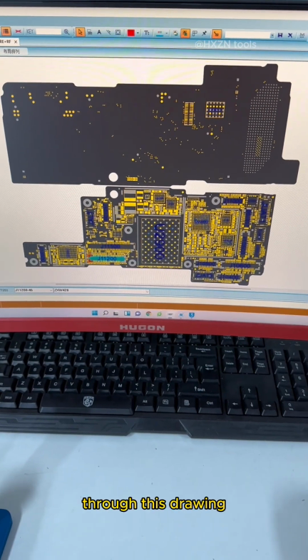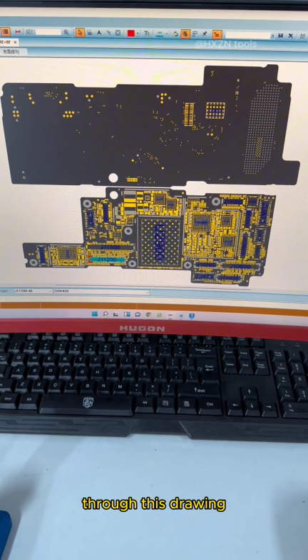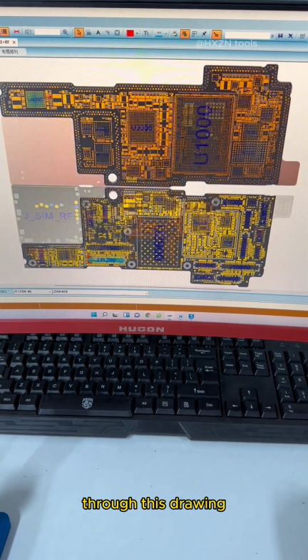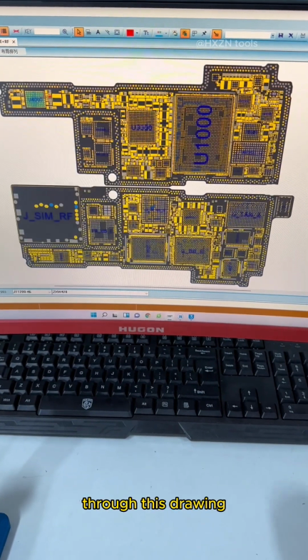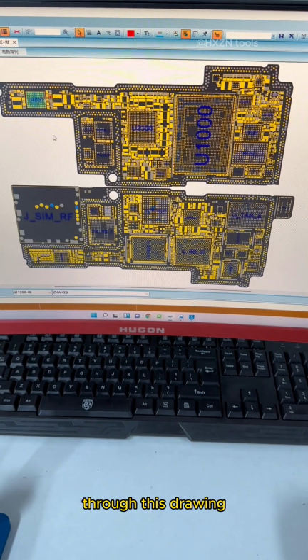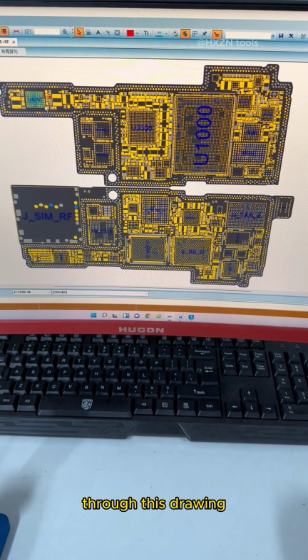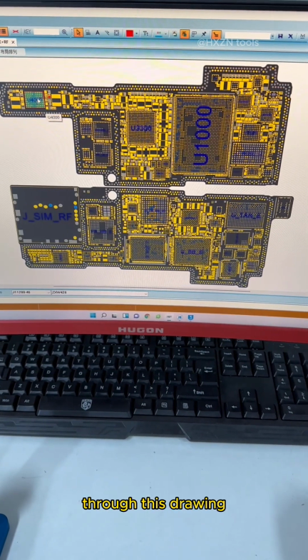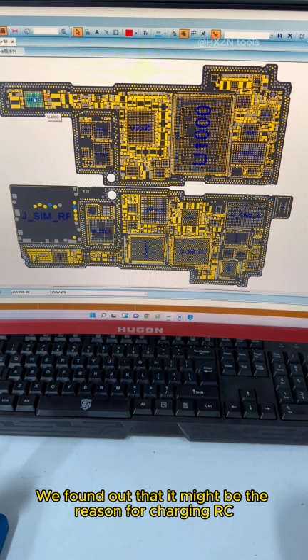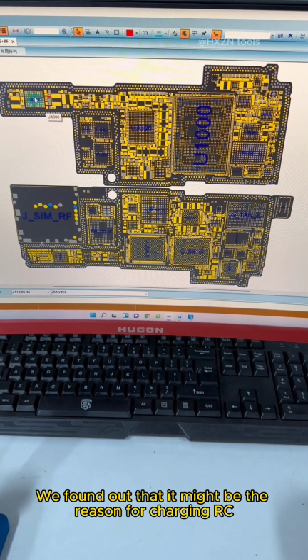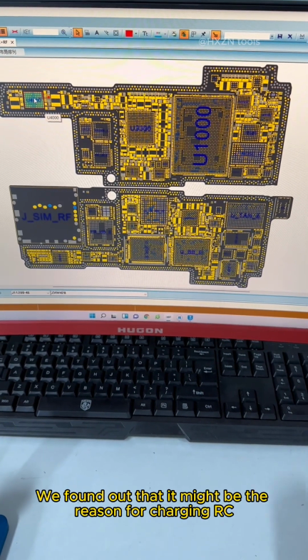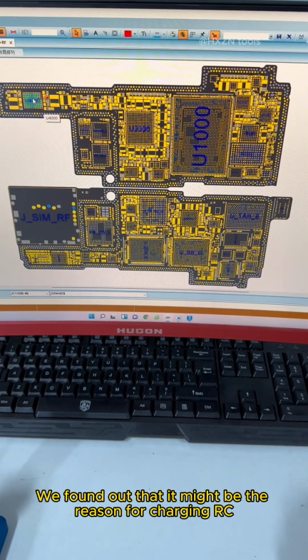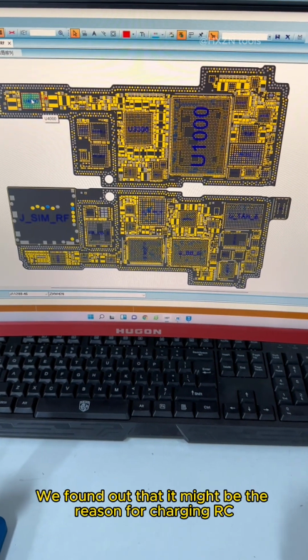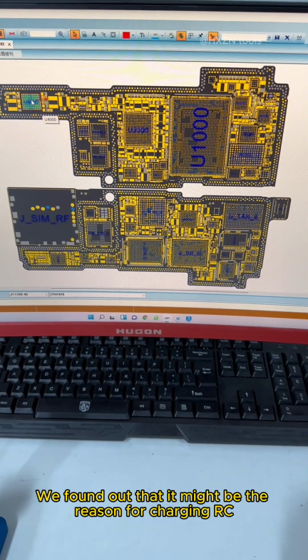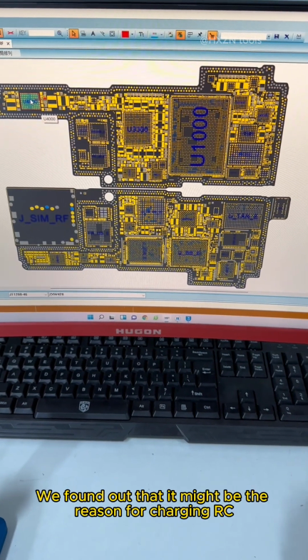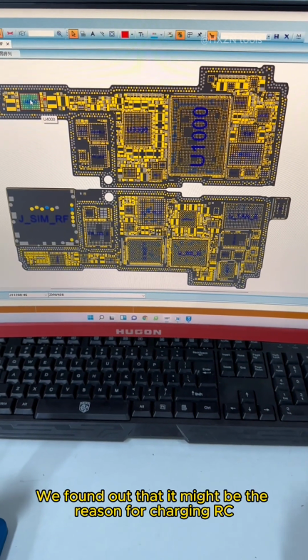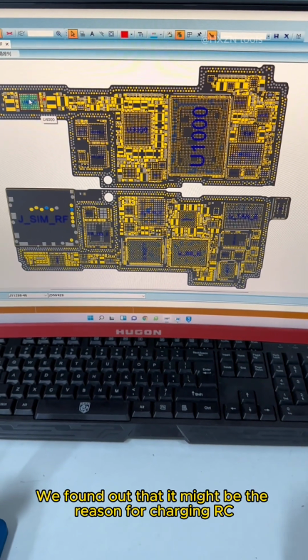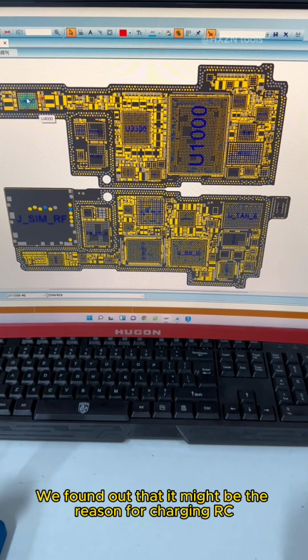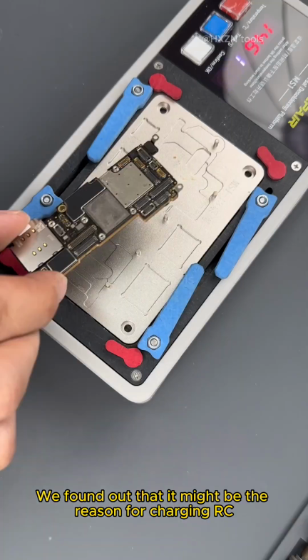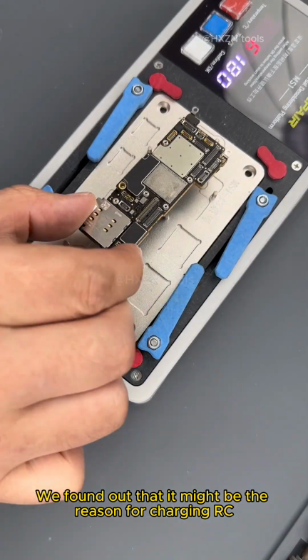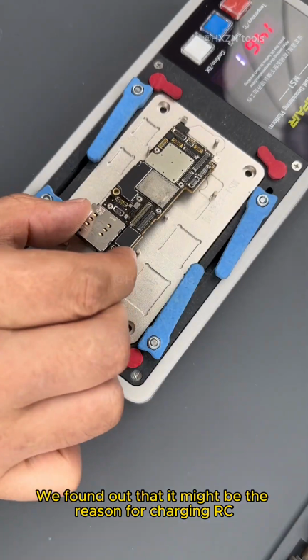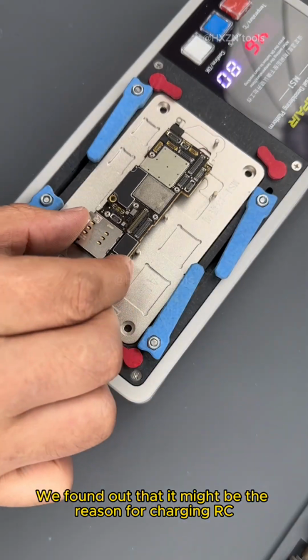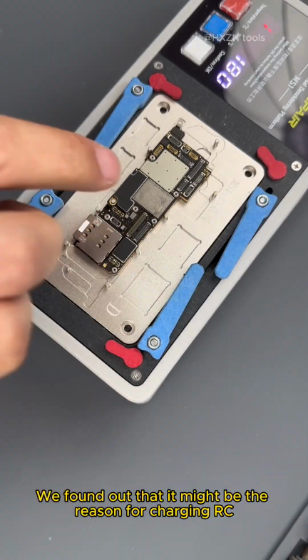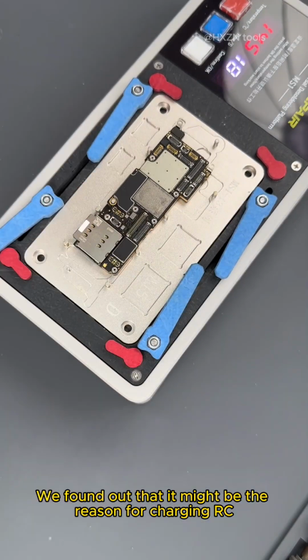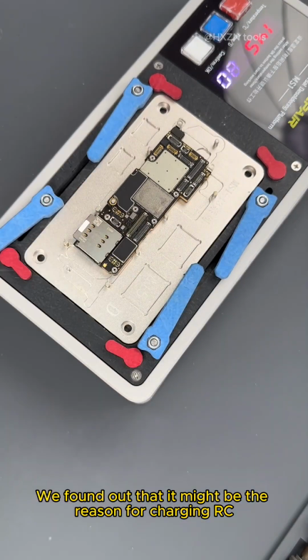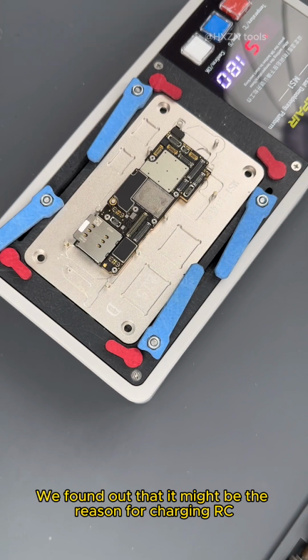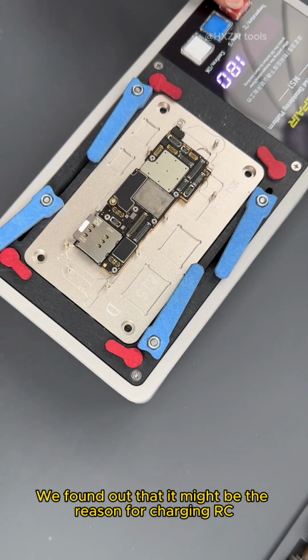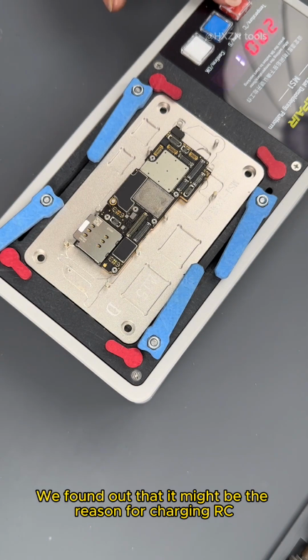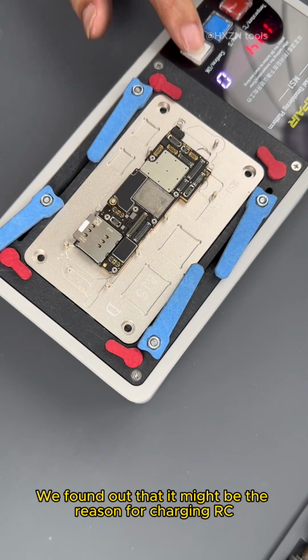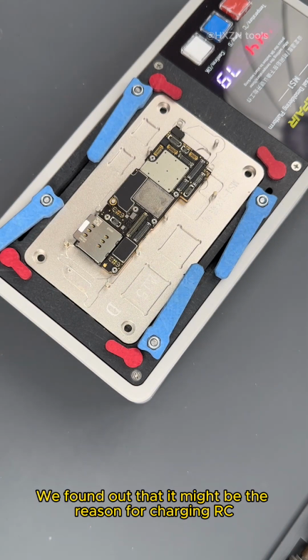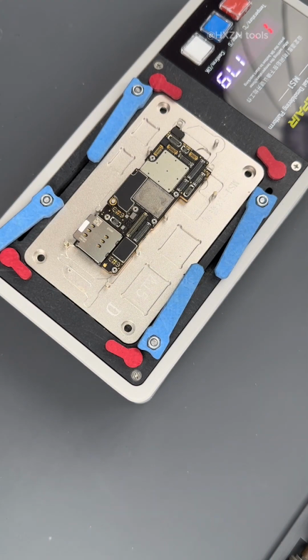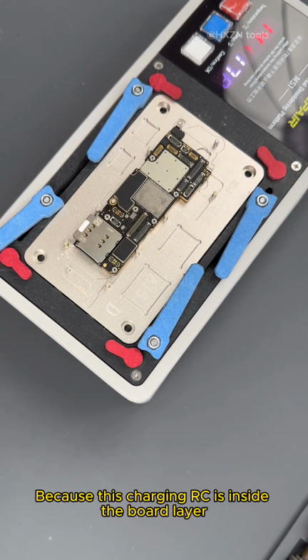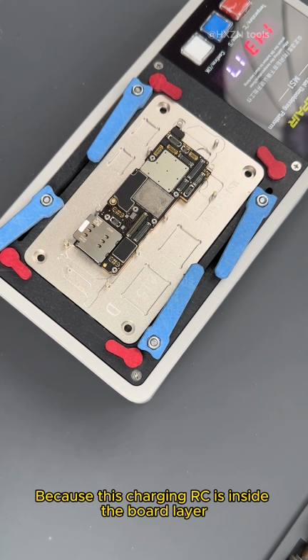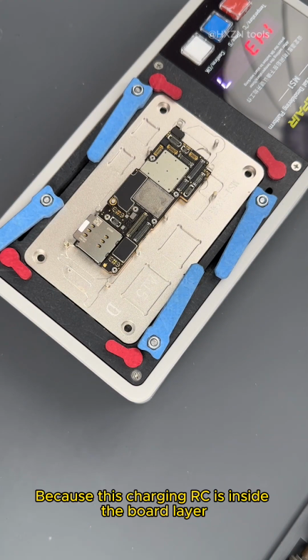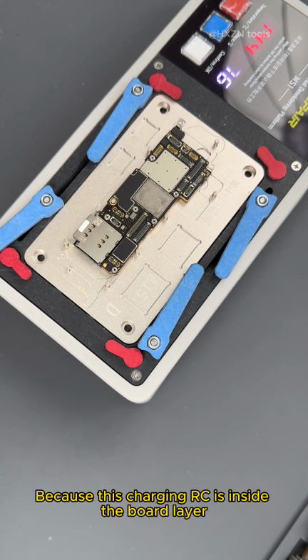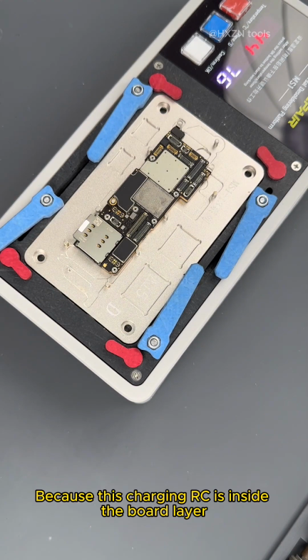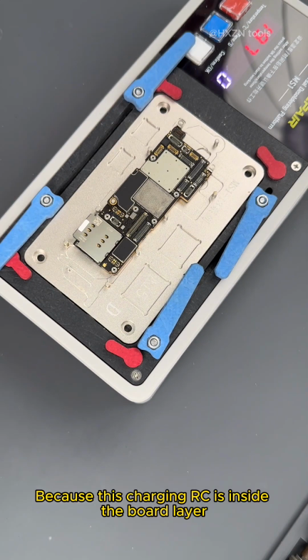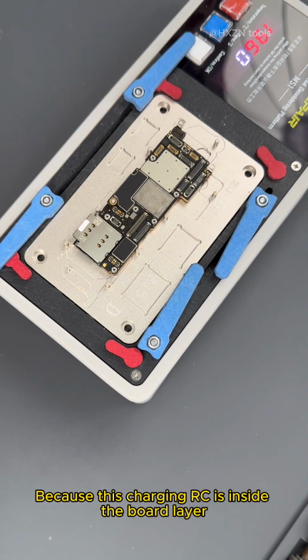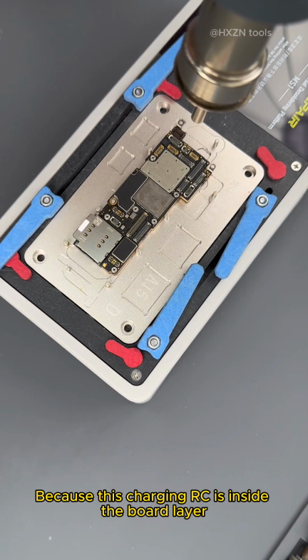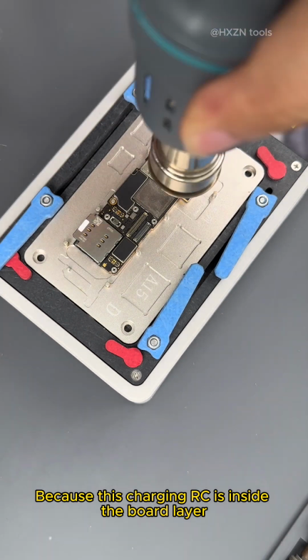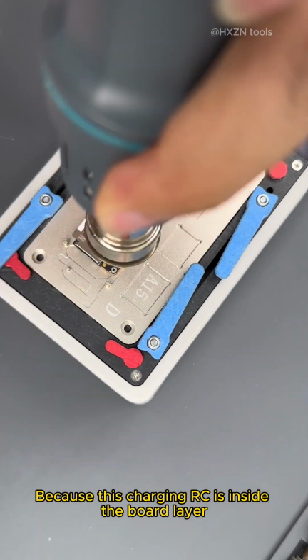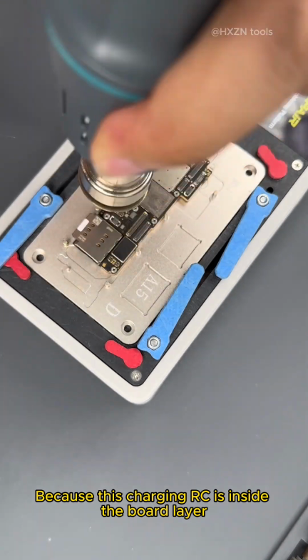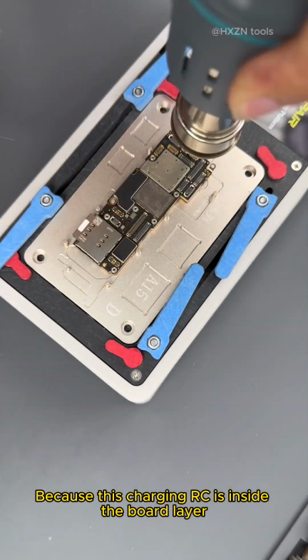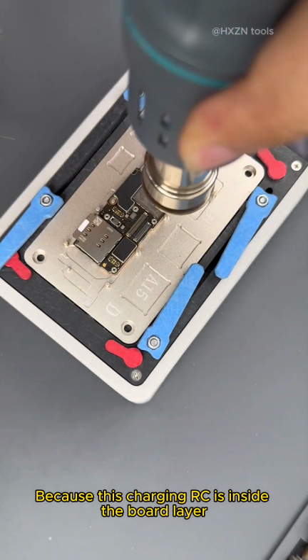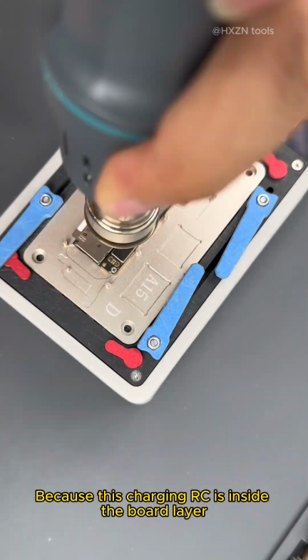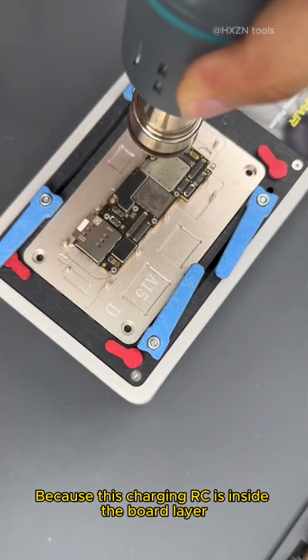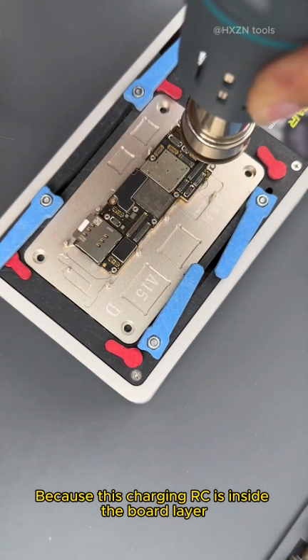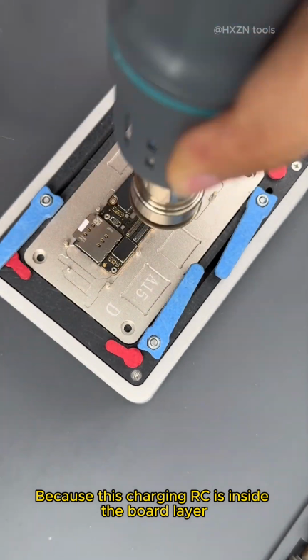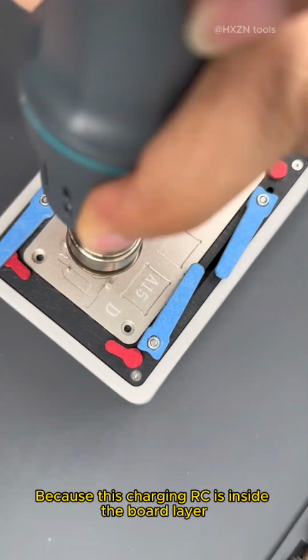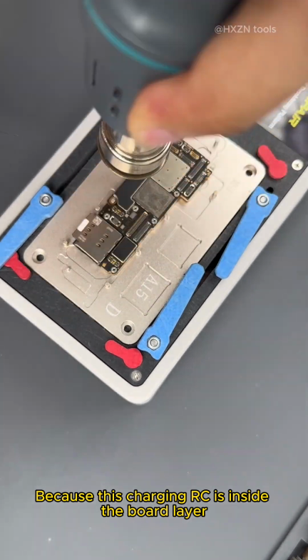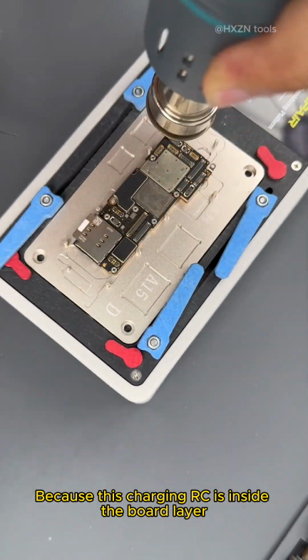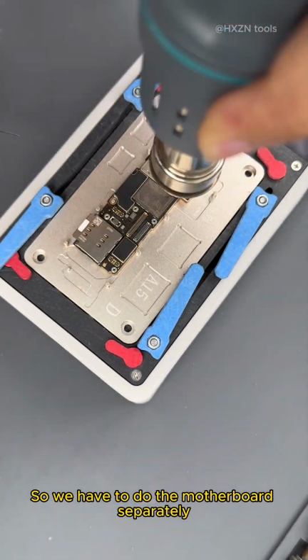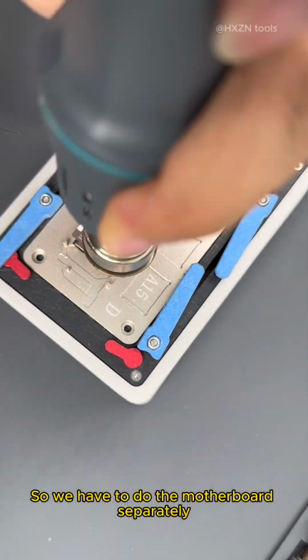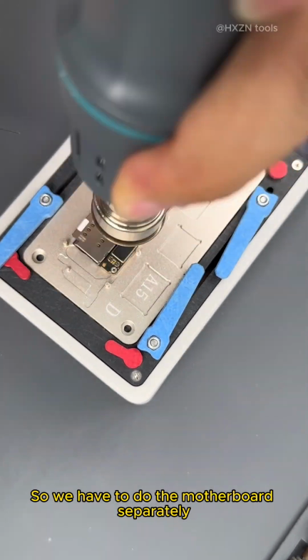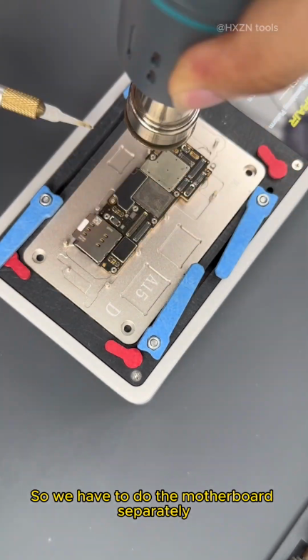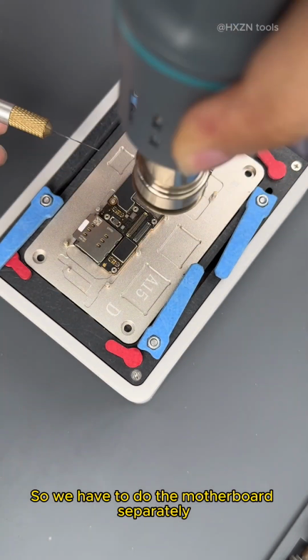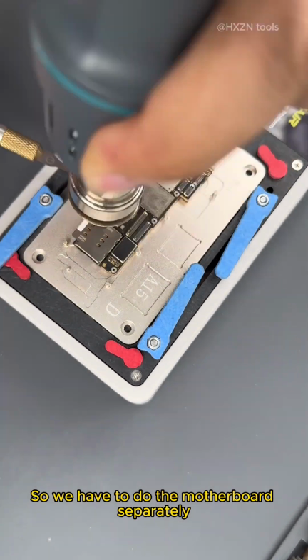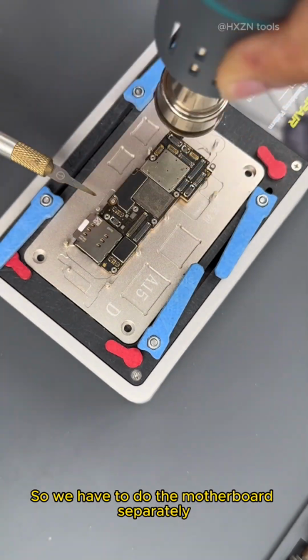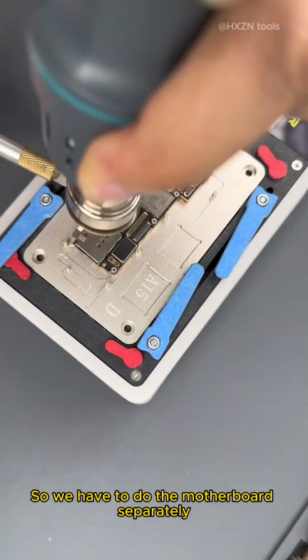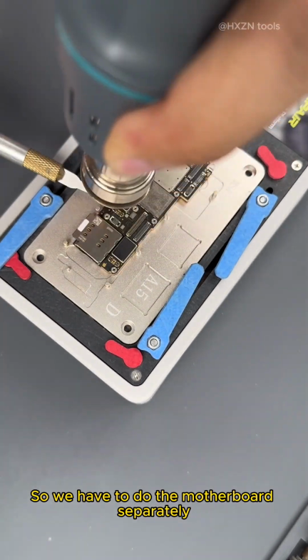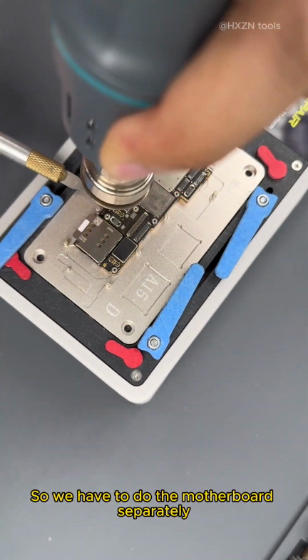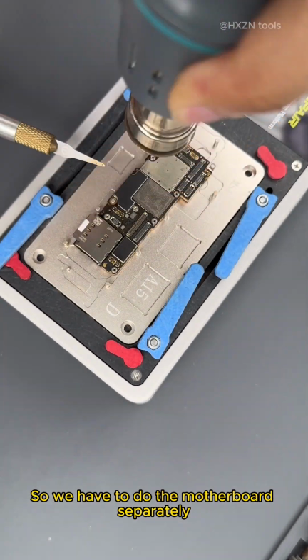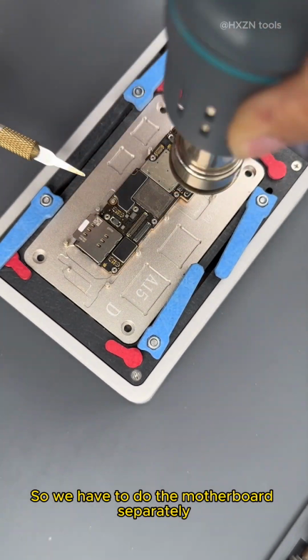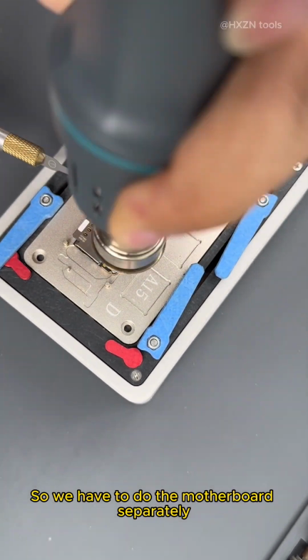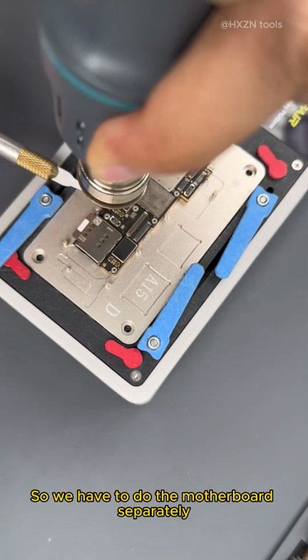Through the circuit drawing, we found that it might be the reason for the charging RC. Because this charging RC is inside the board layer, we have to work on the motherboard separately.